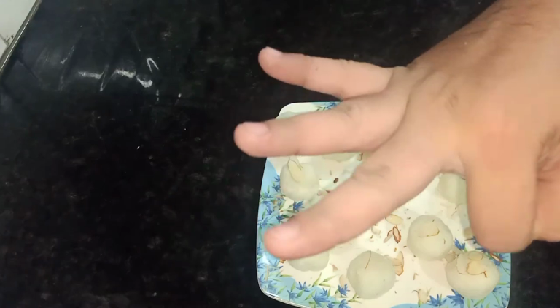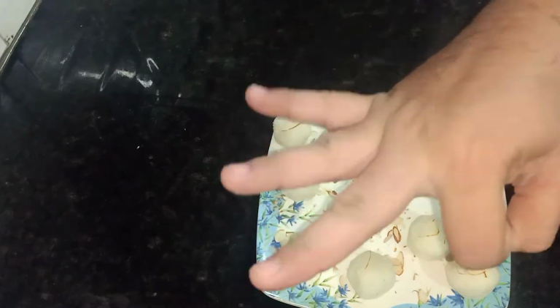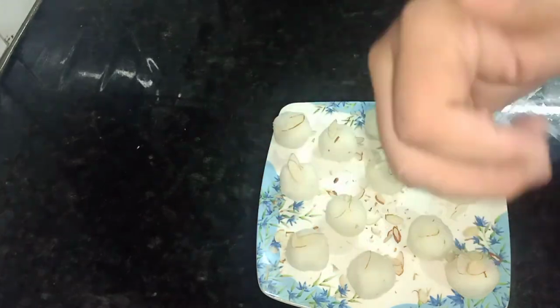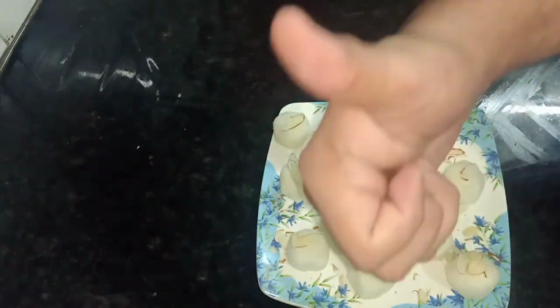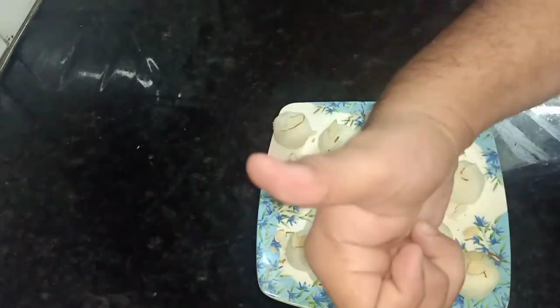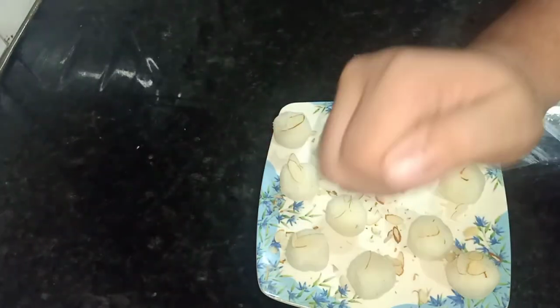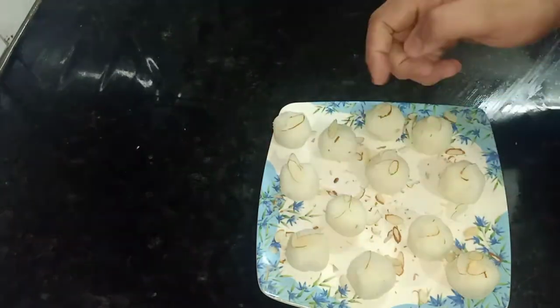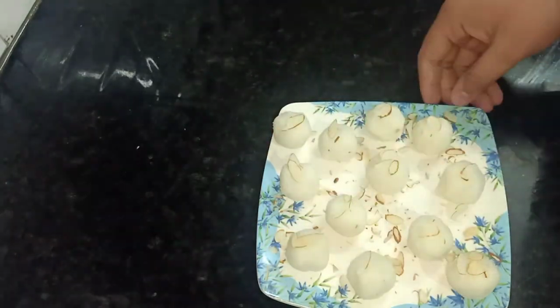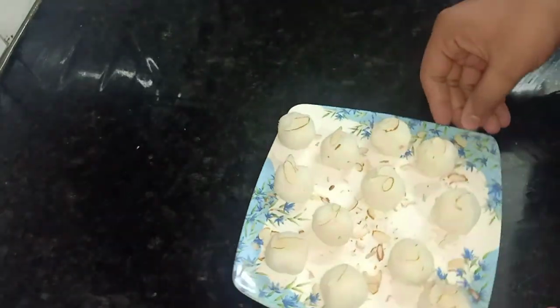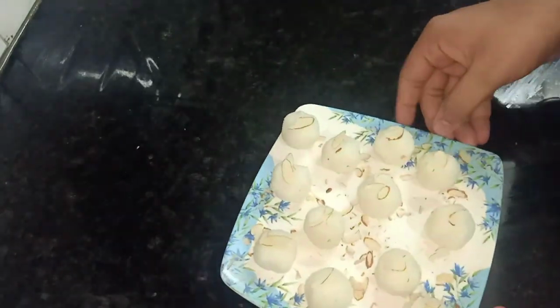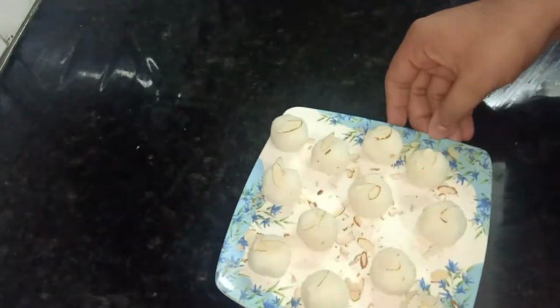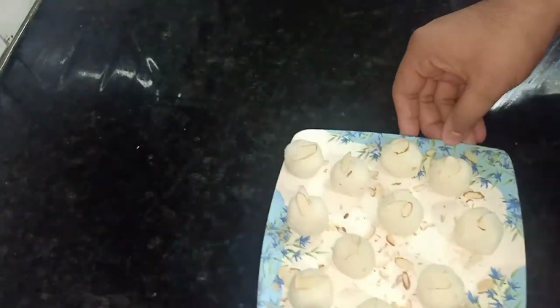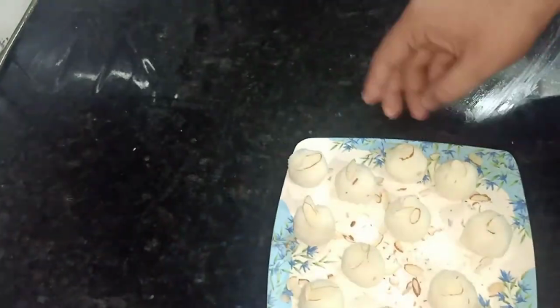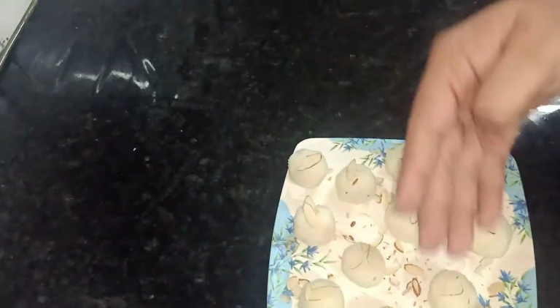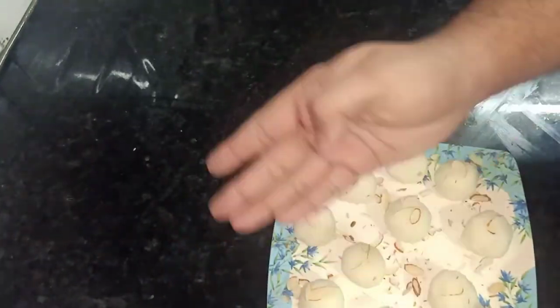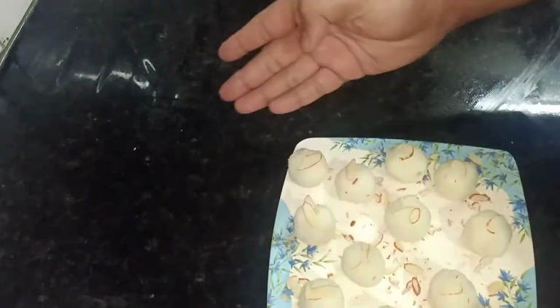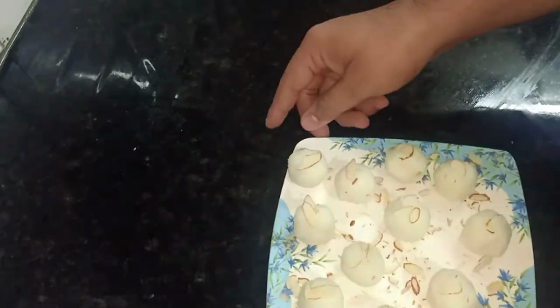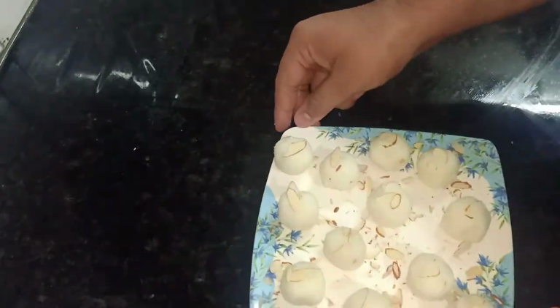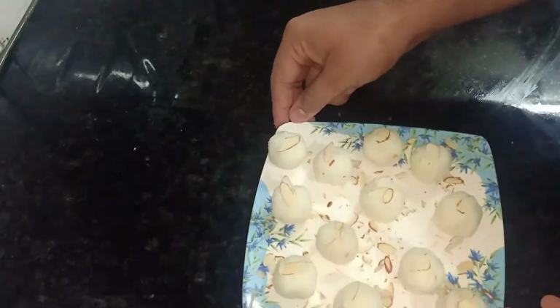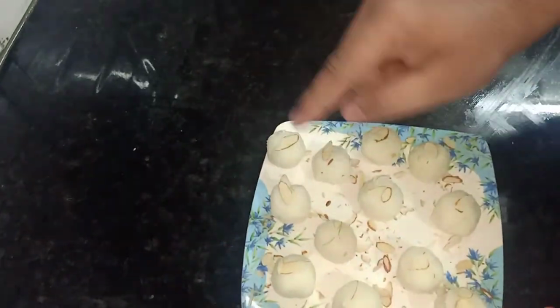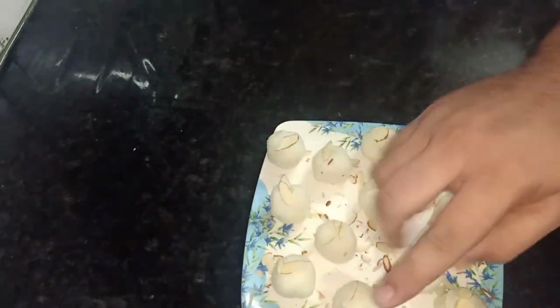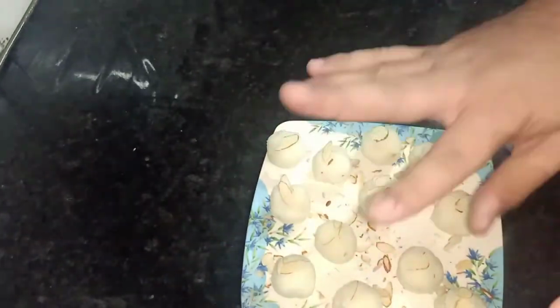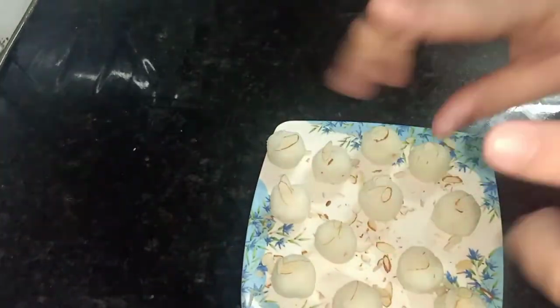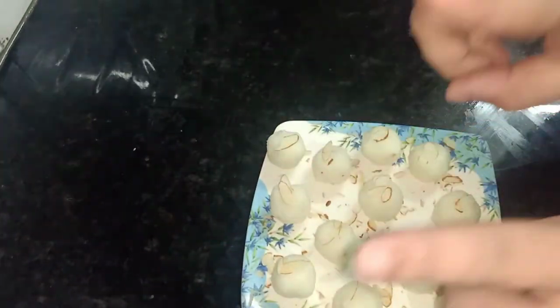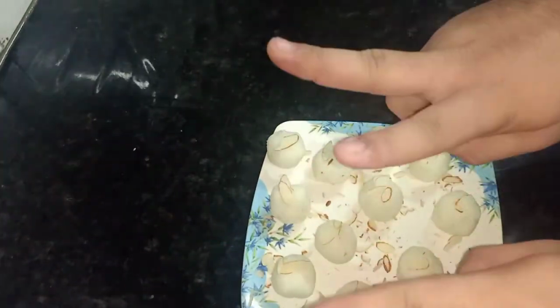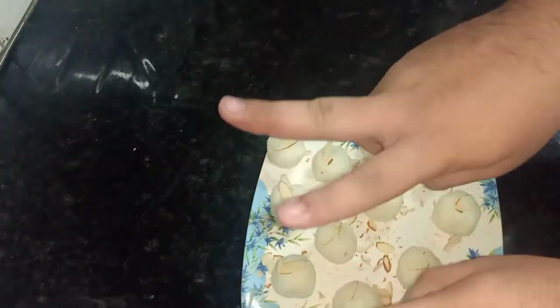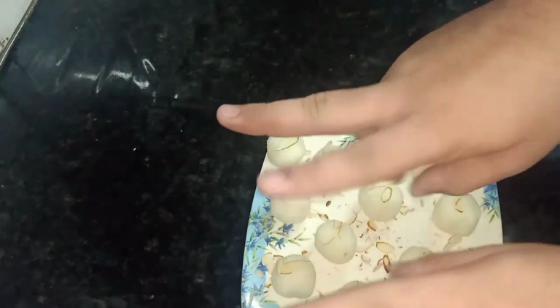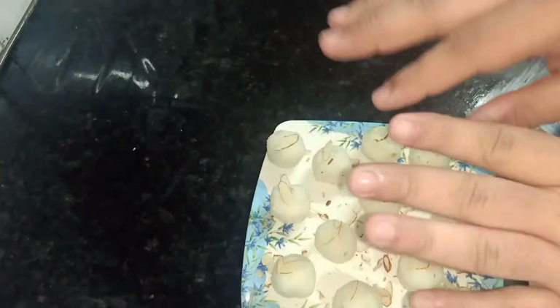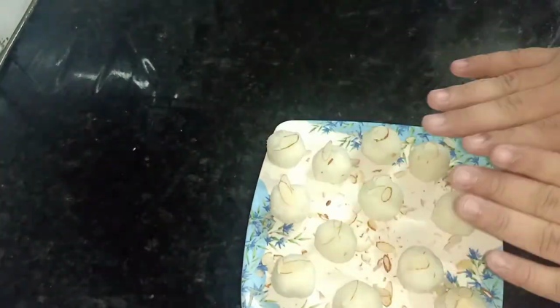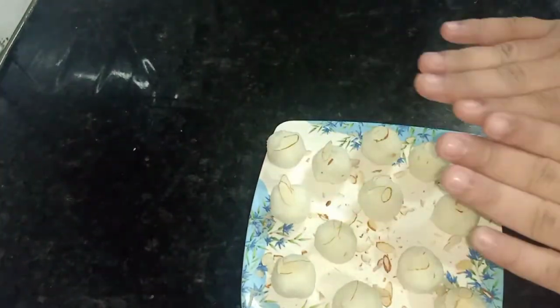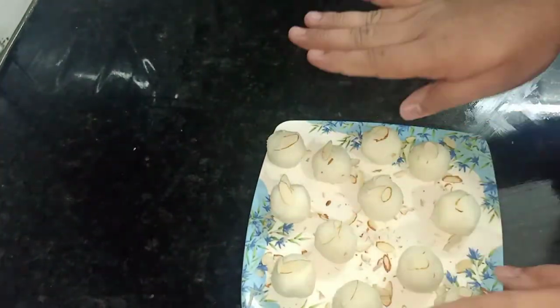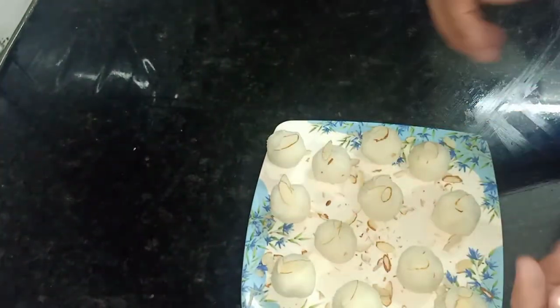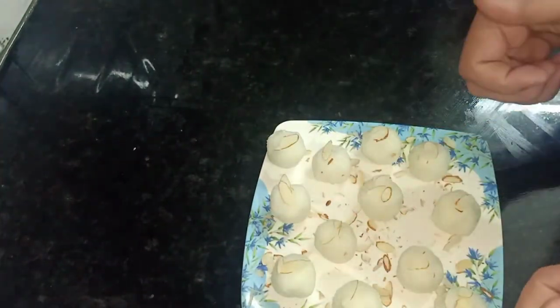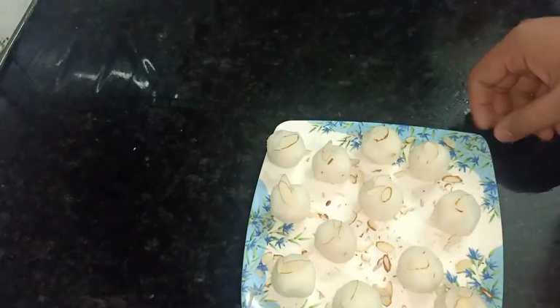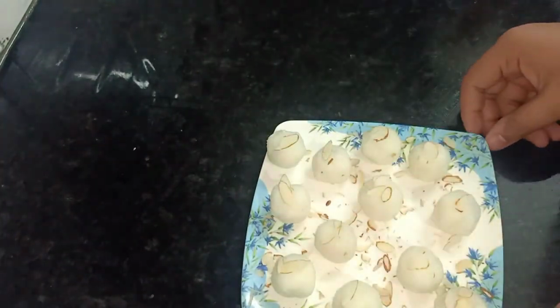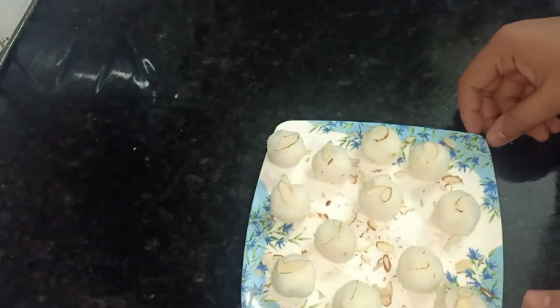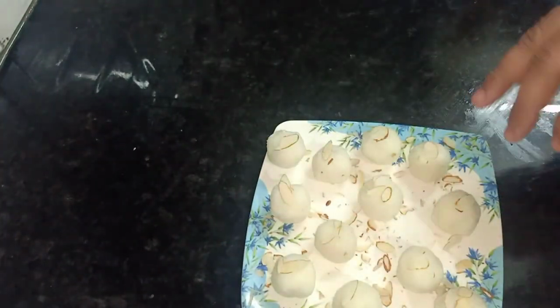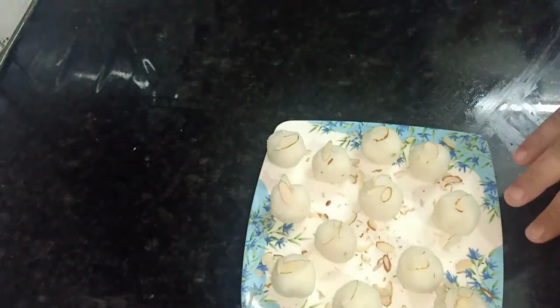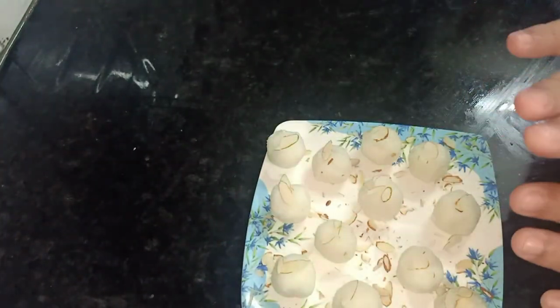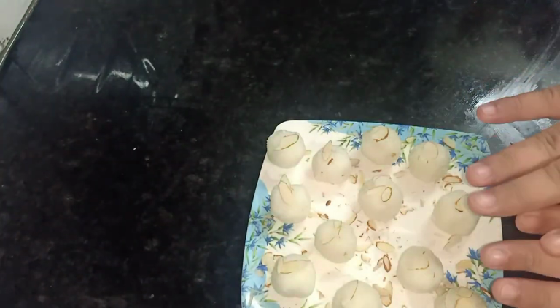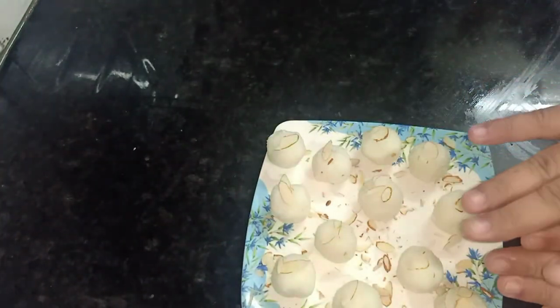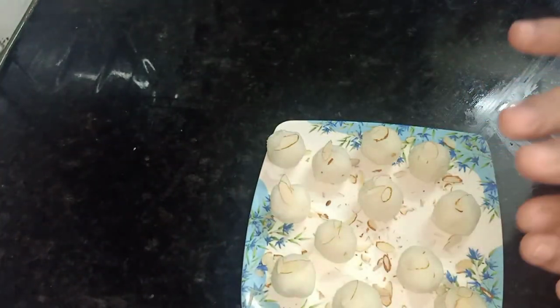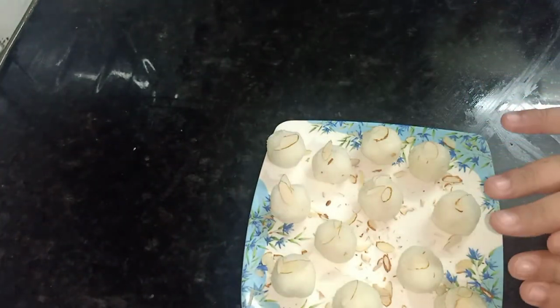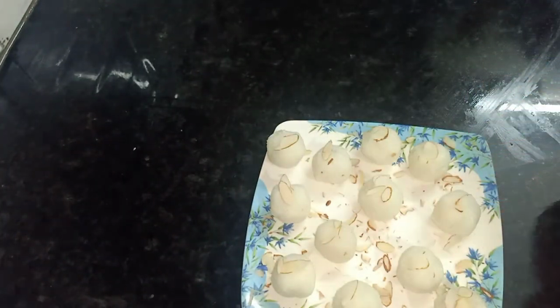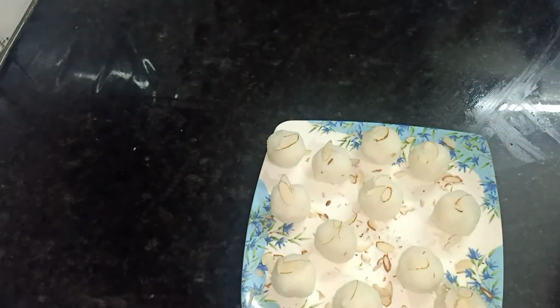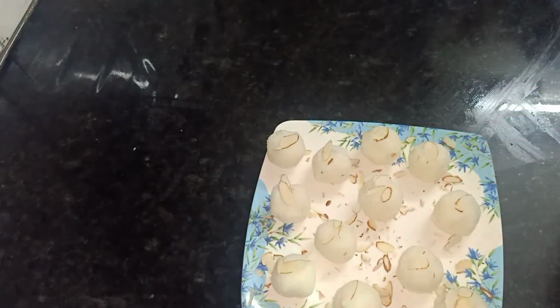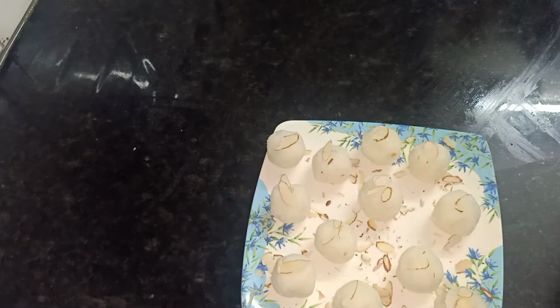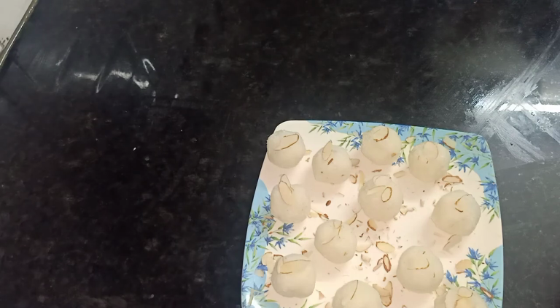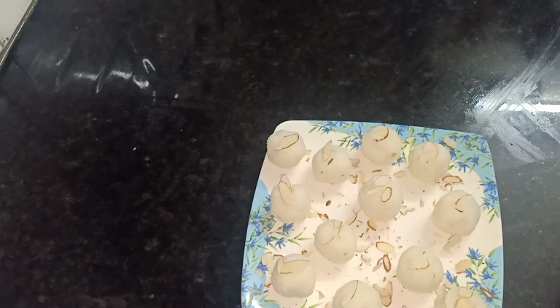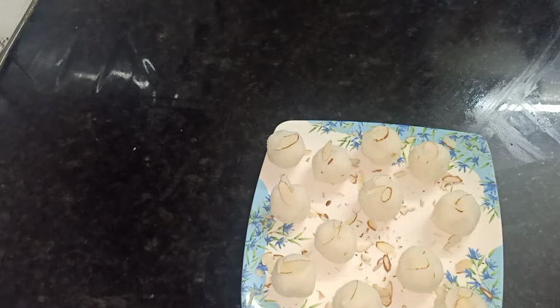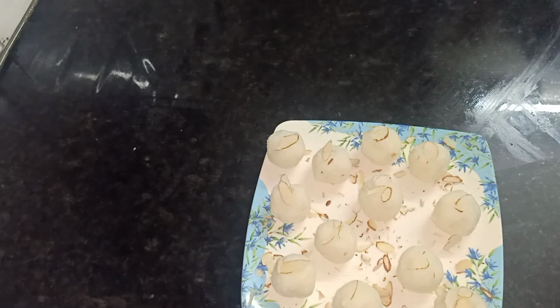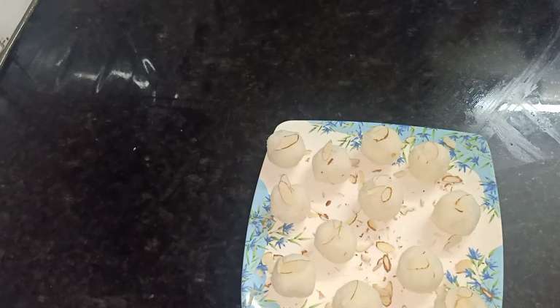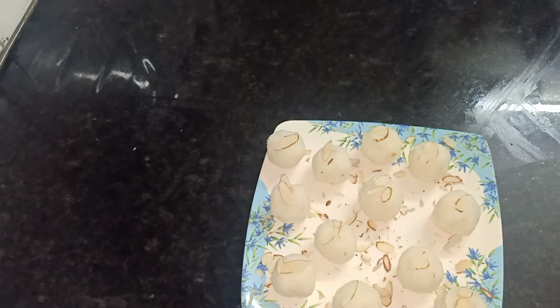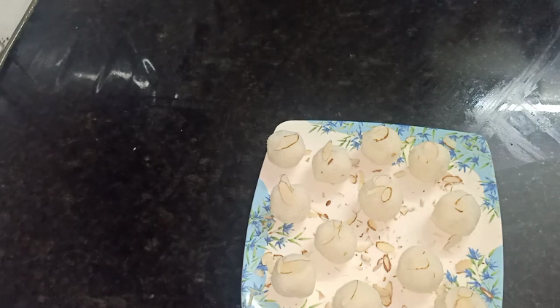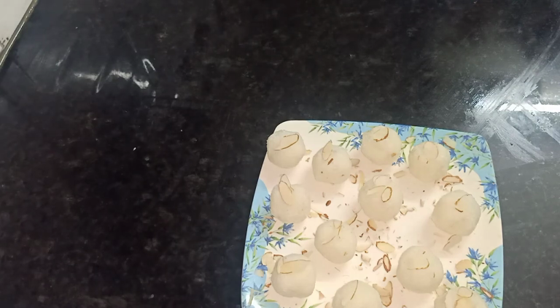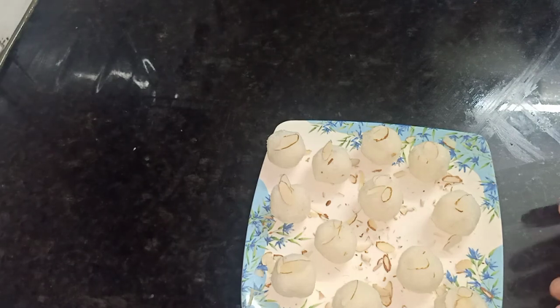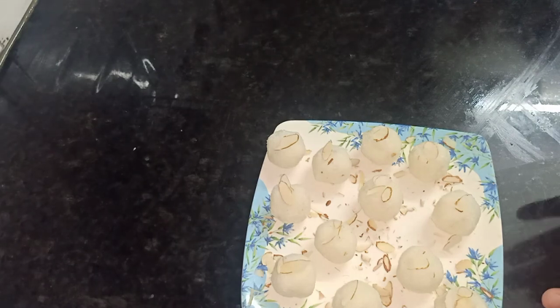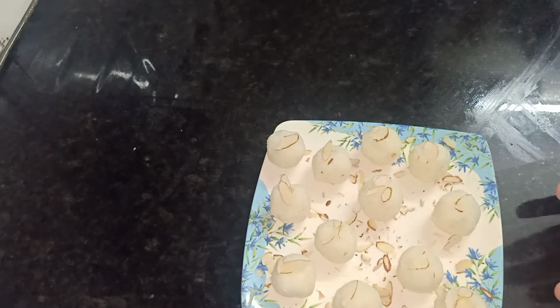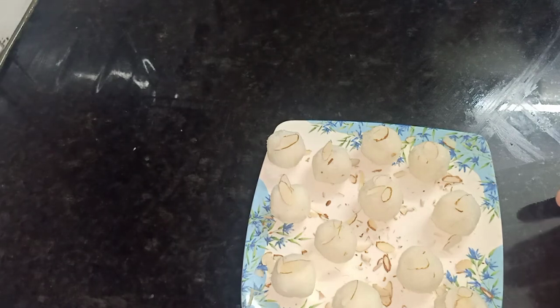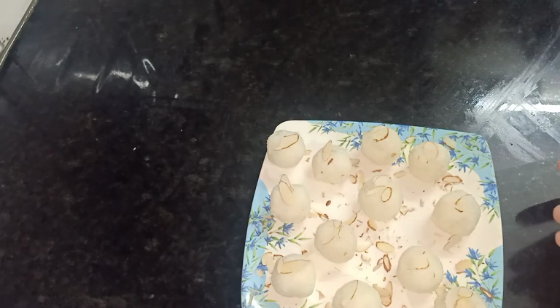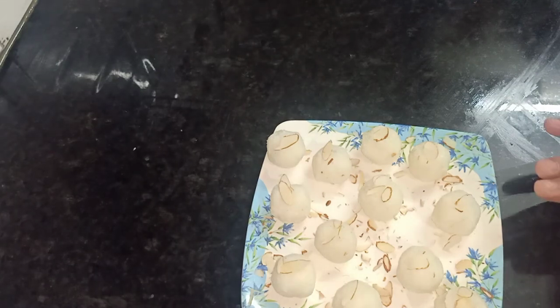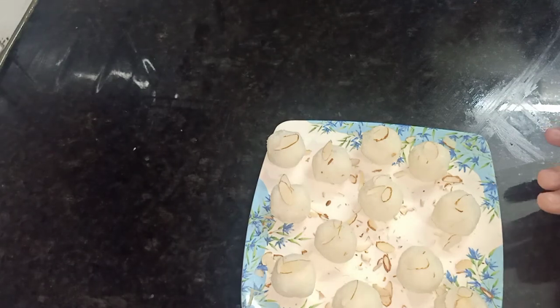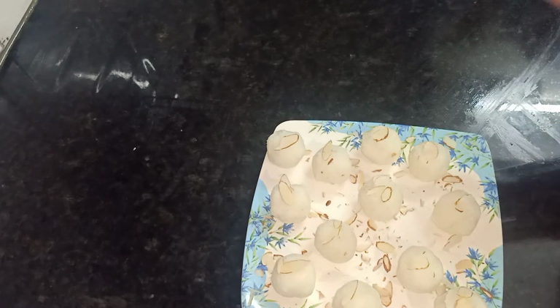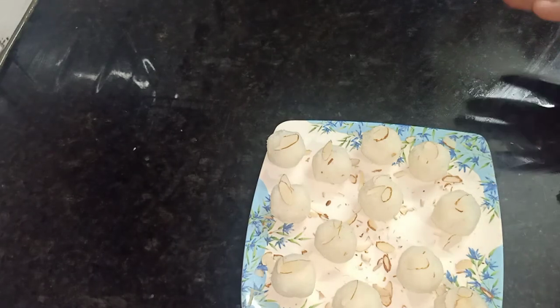I hope you enjoyed this recipe. If you liked it, please like, share, and subscribe to my channel.